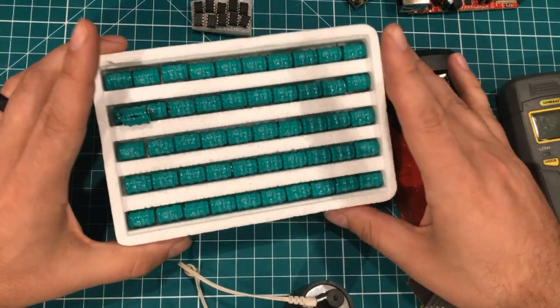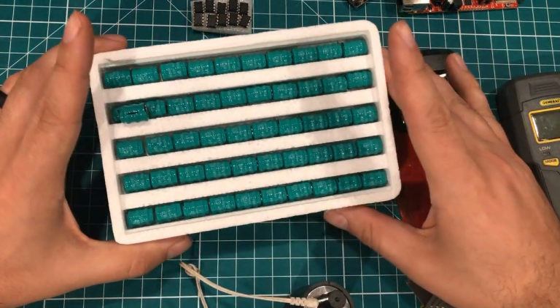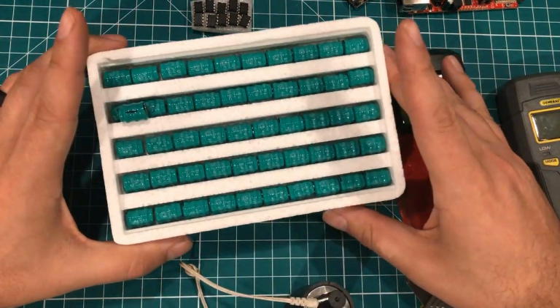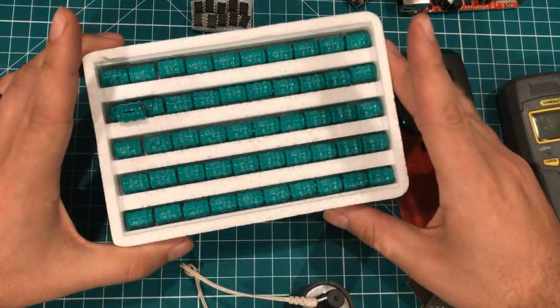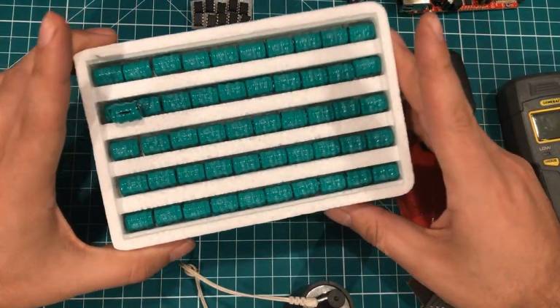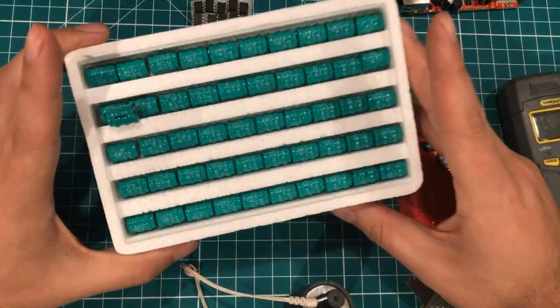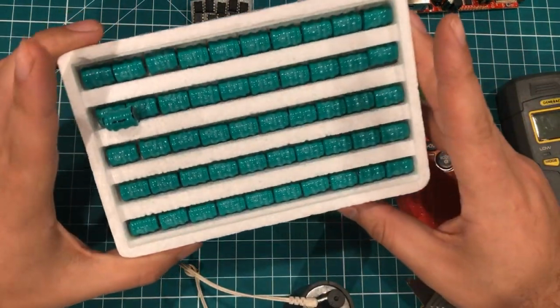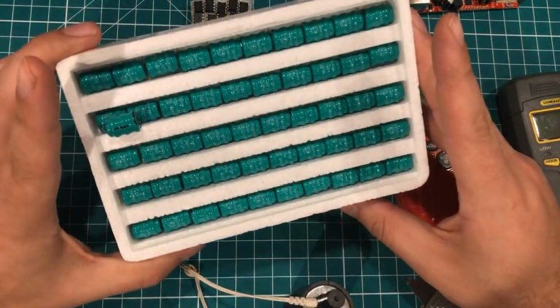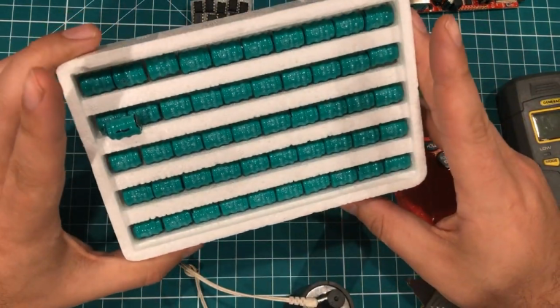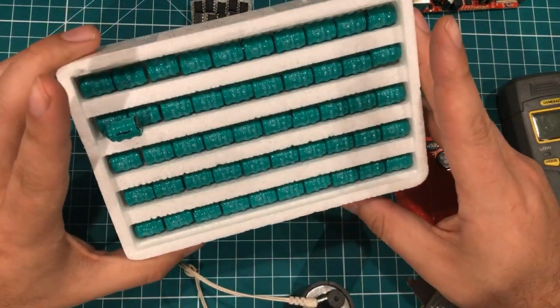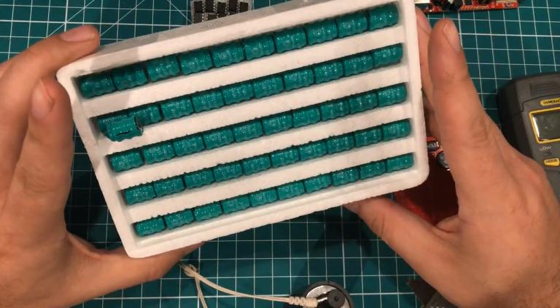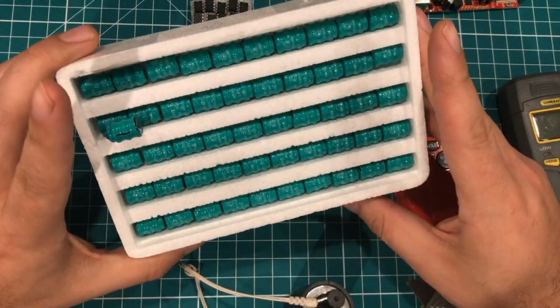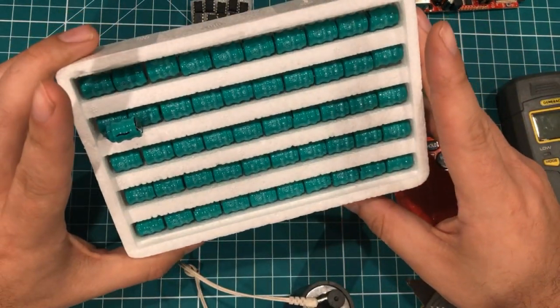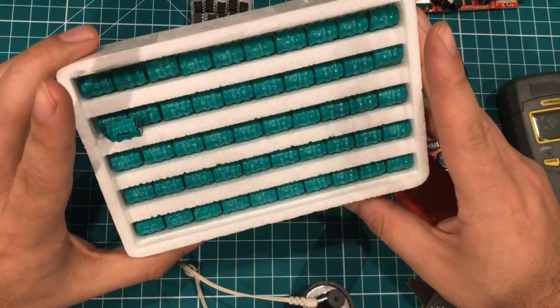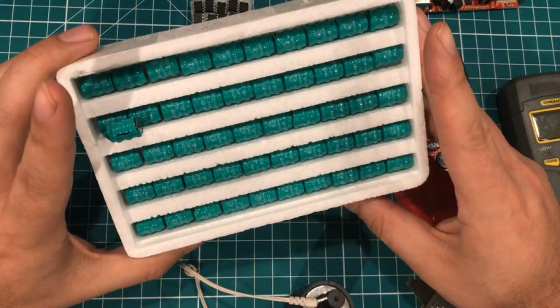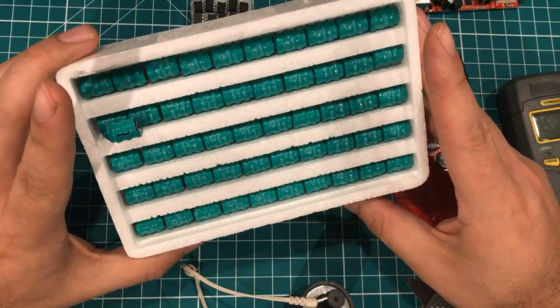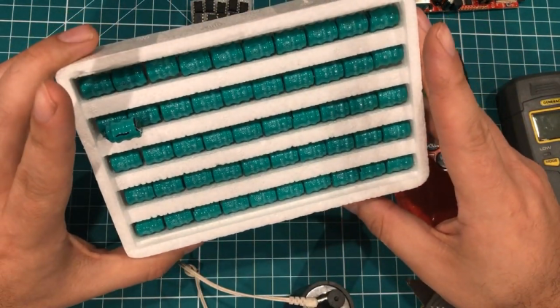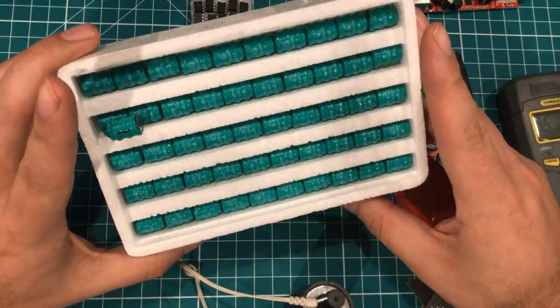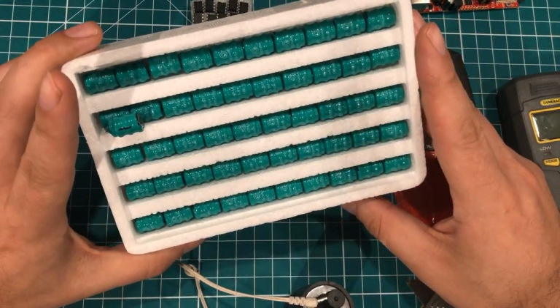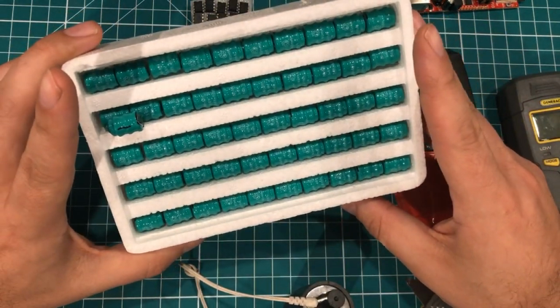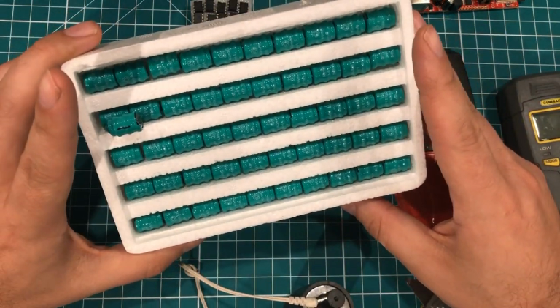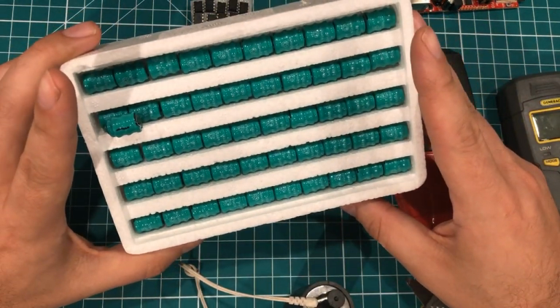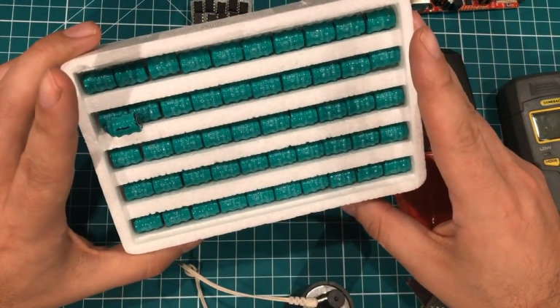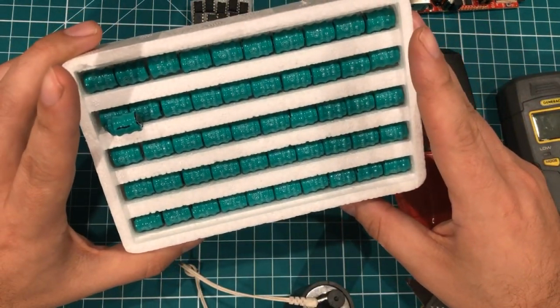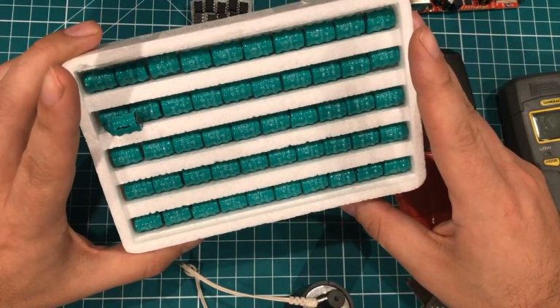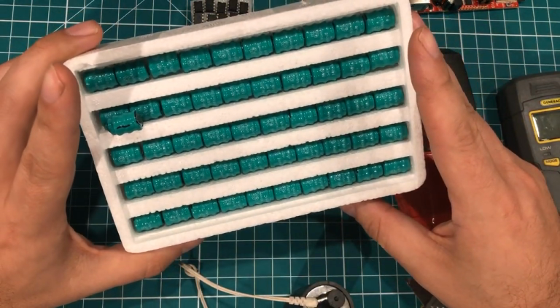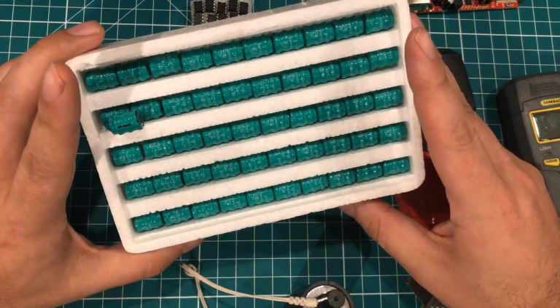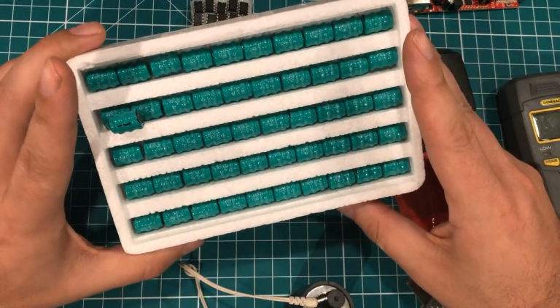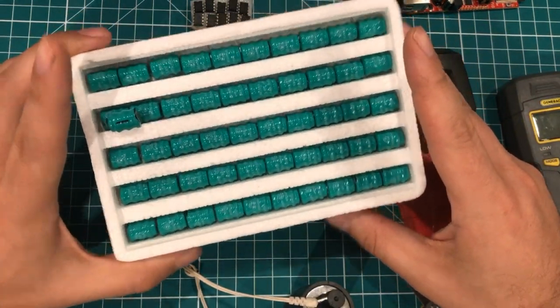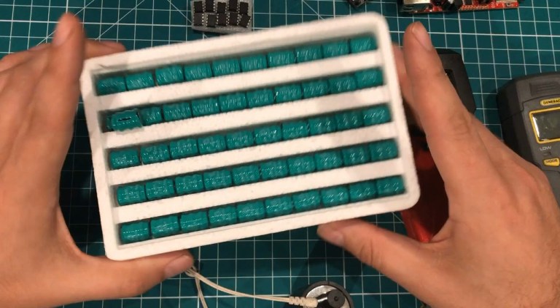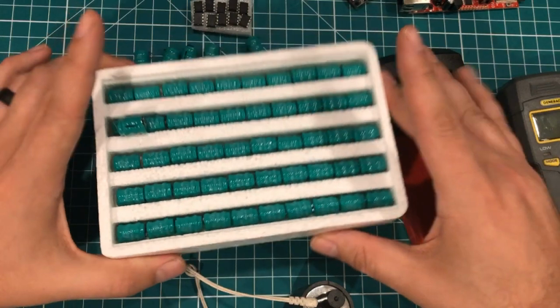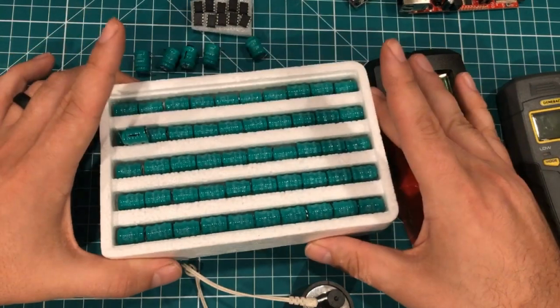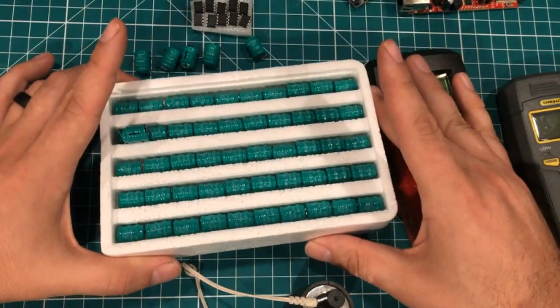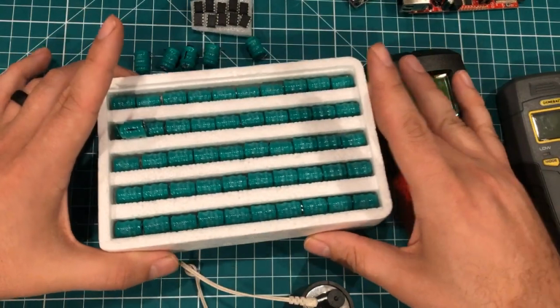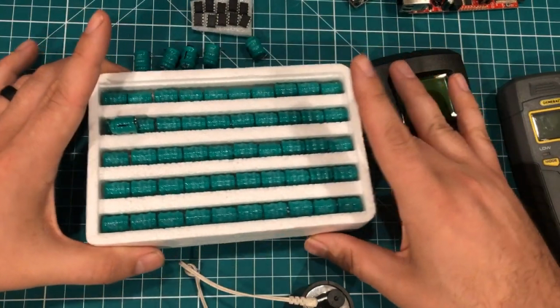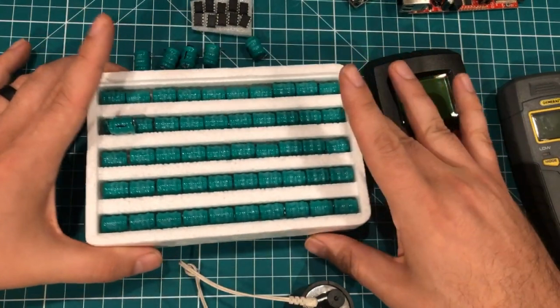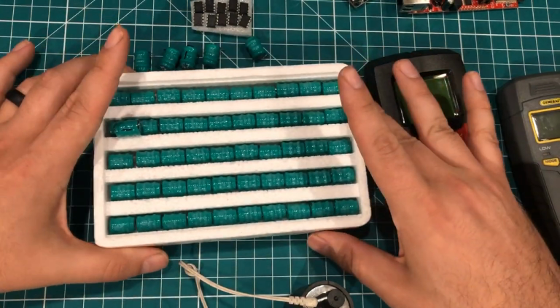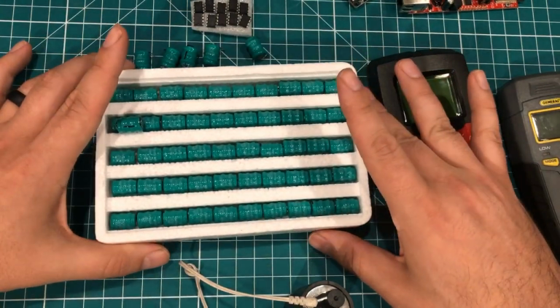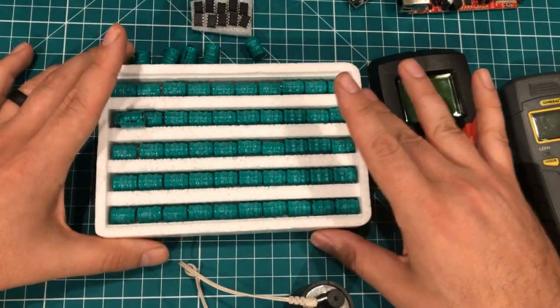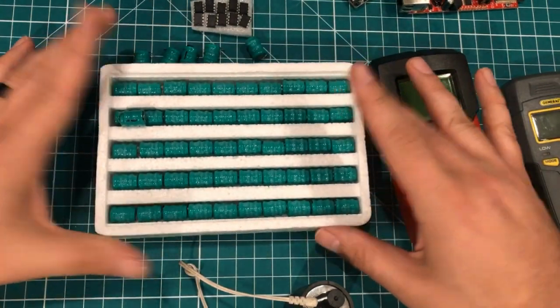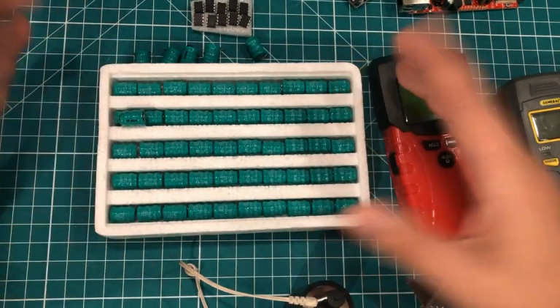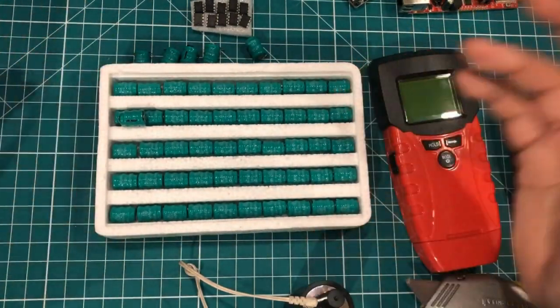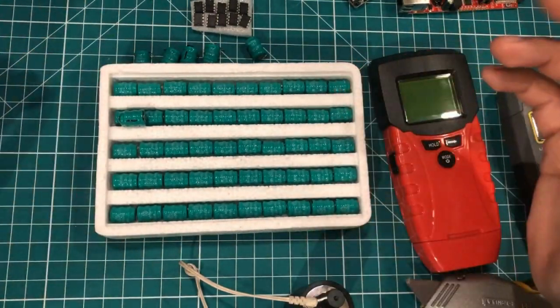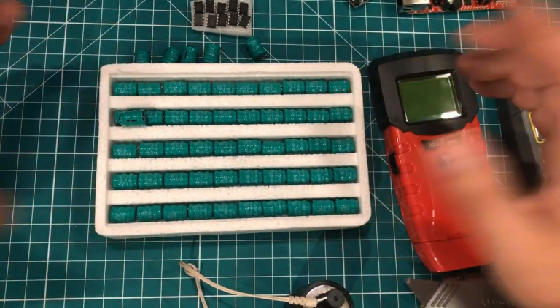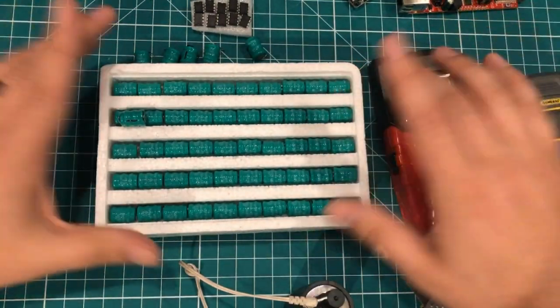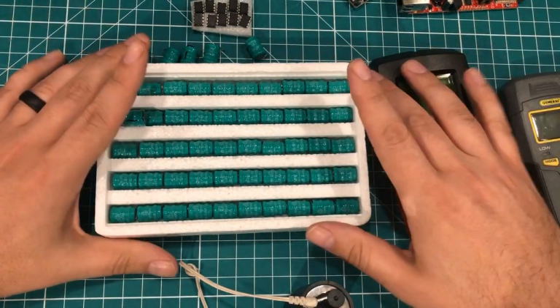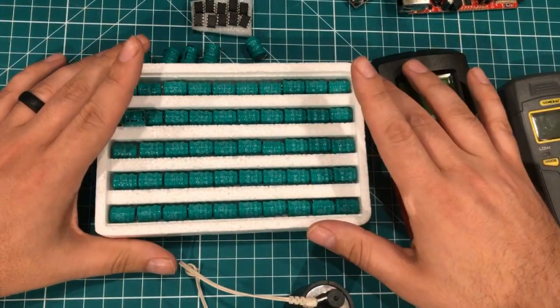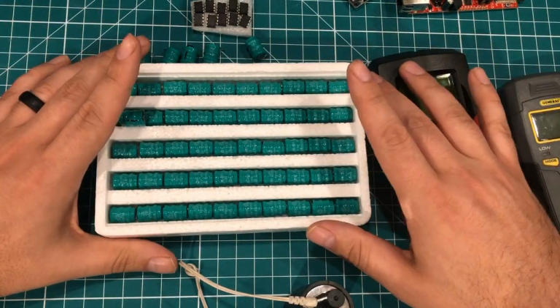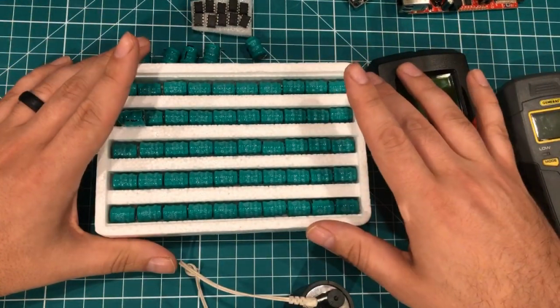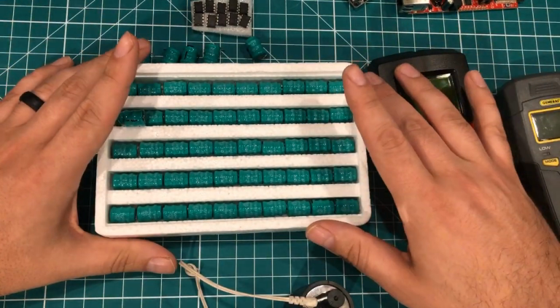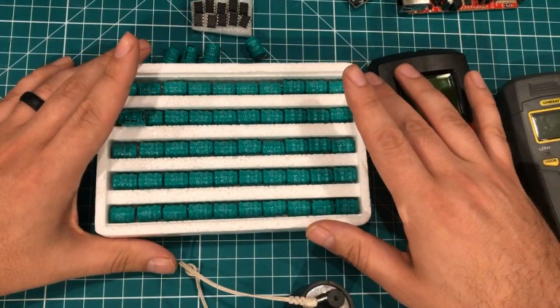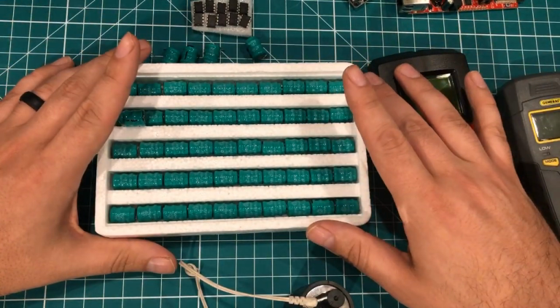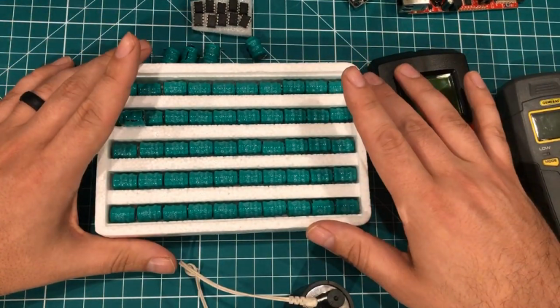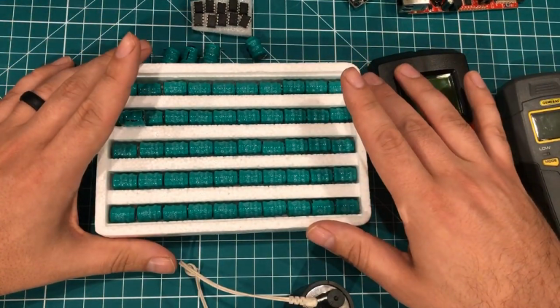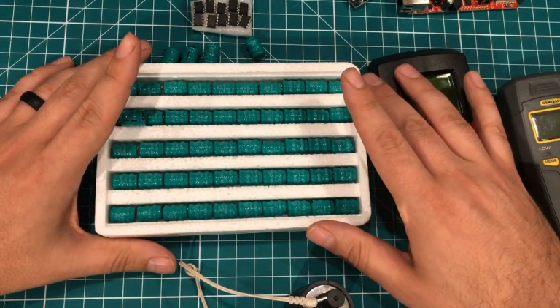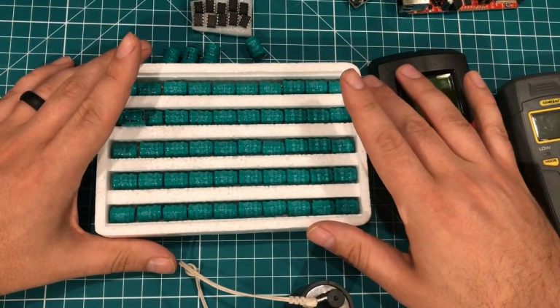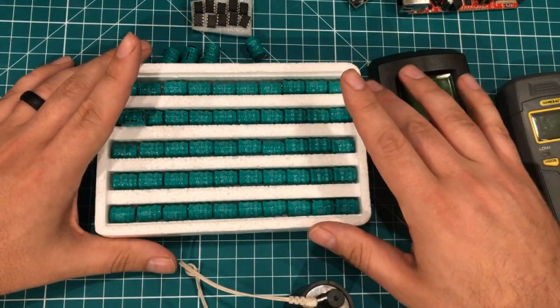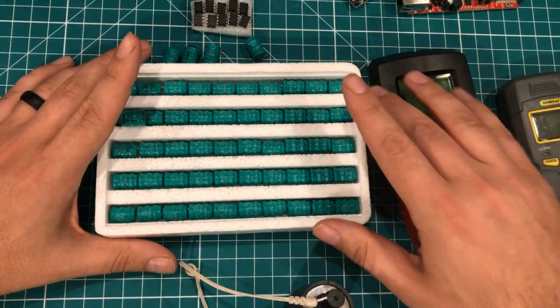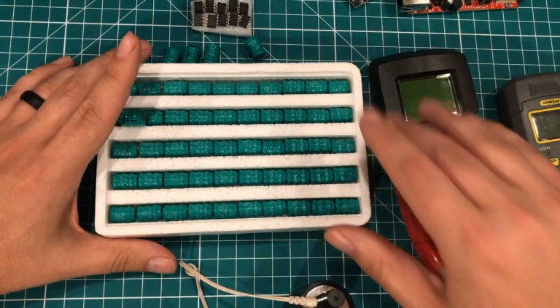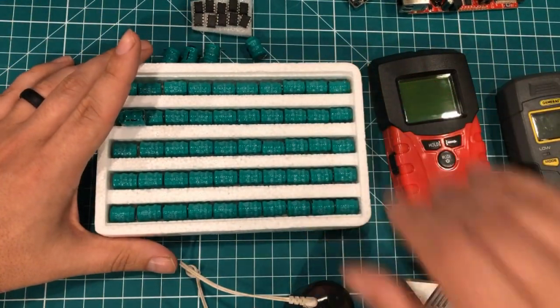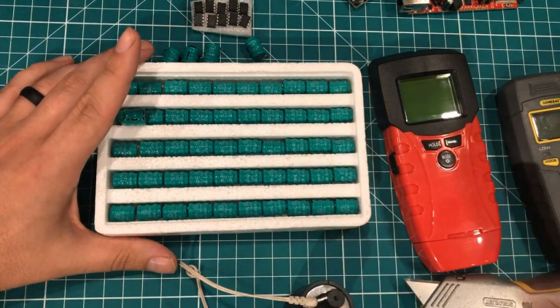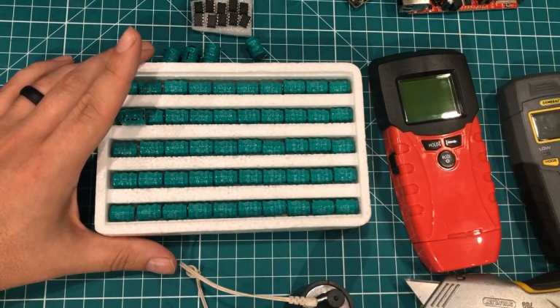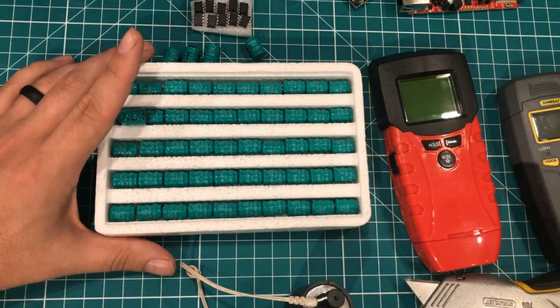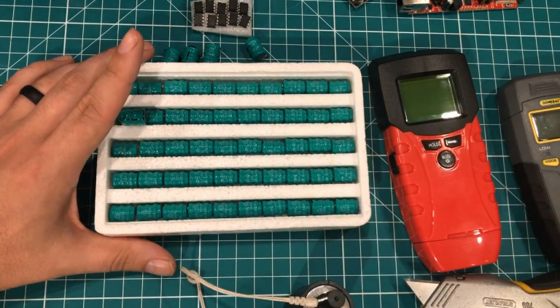That's all I've got. I need to figure out somebody to give about 40 batteries to. Hope you have a great day — thanks for watching.